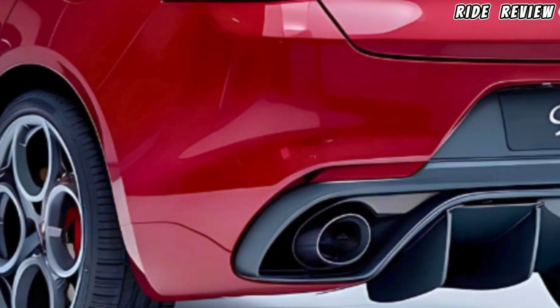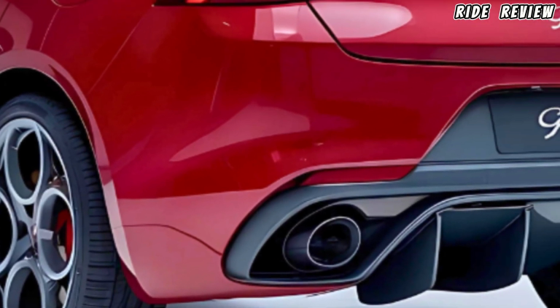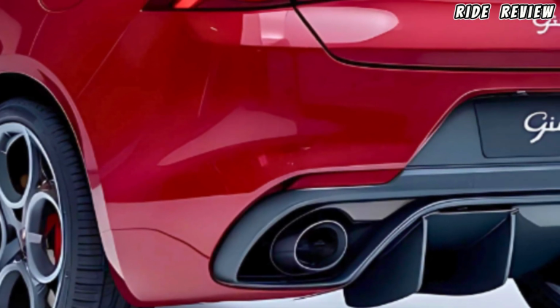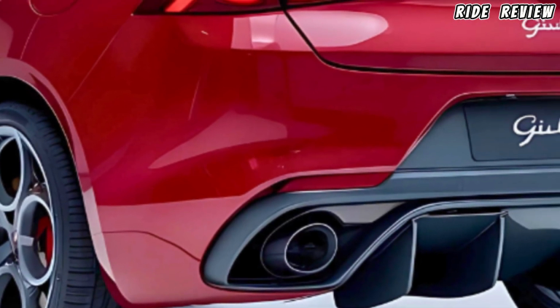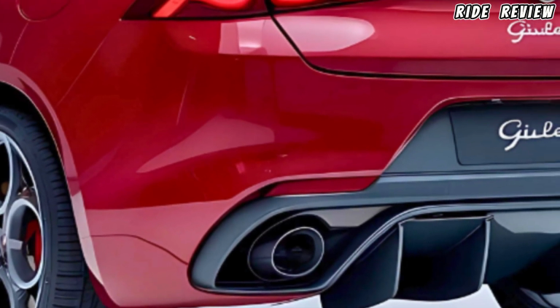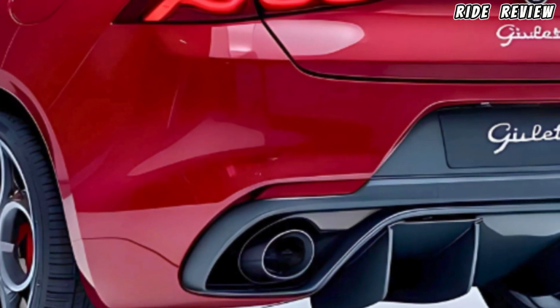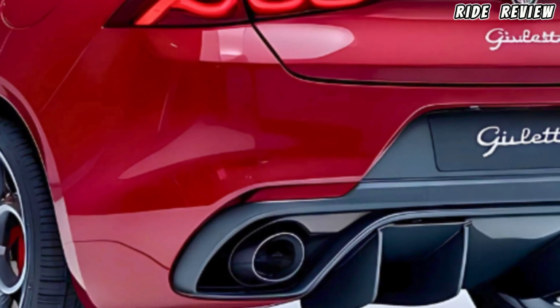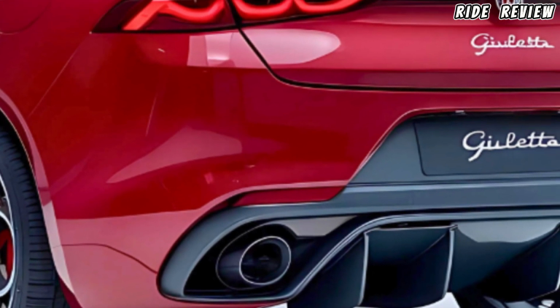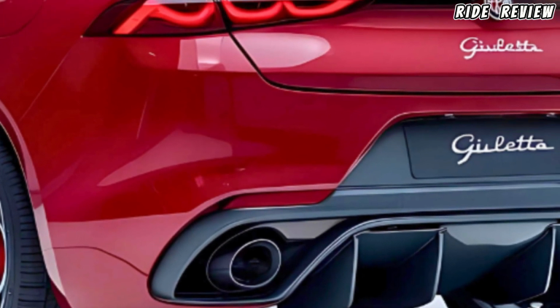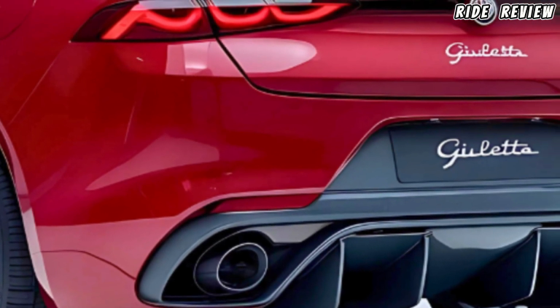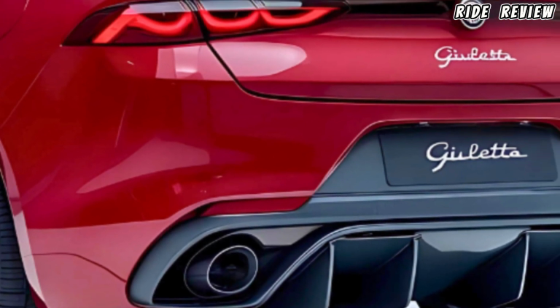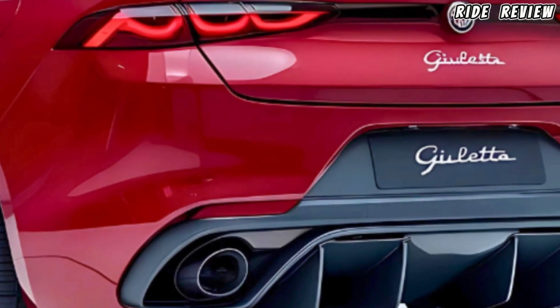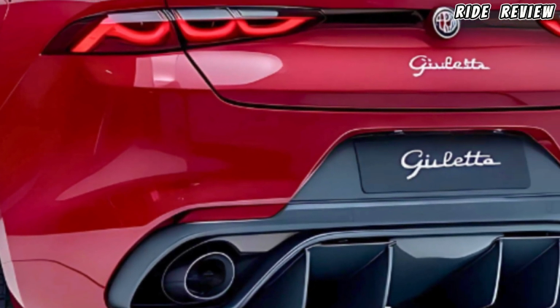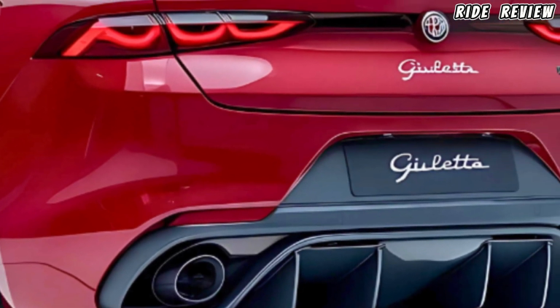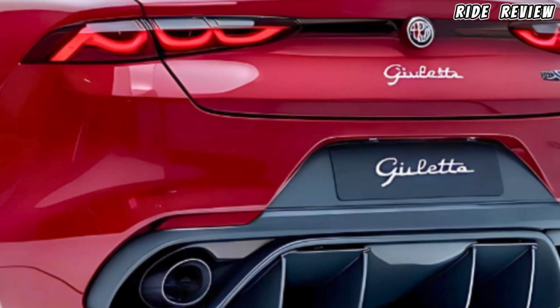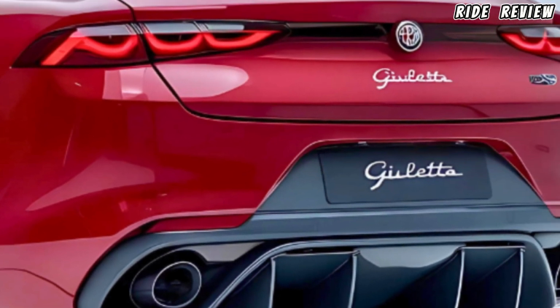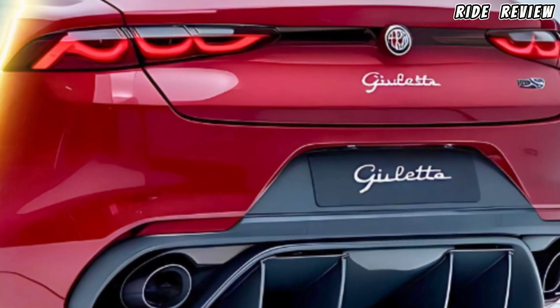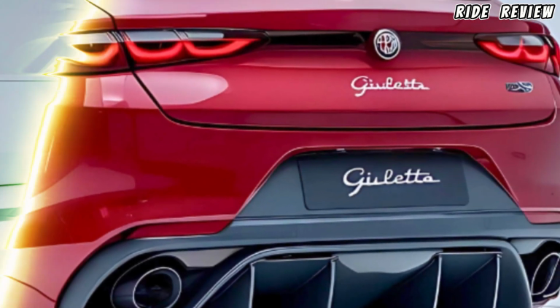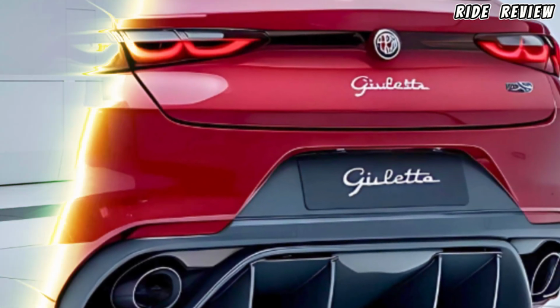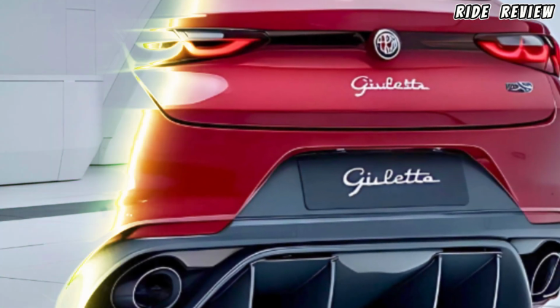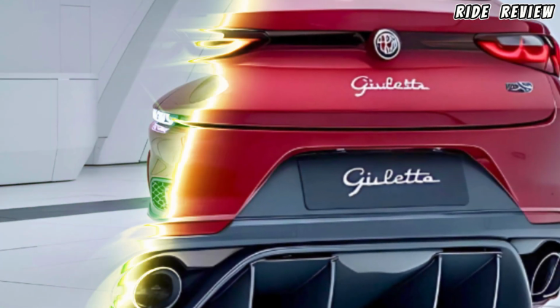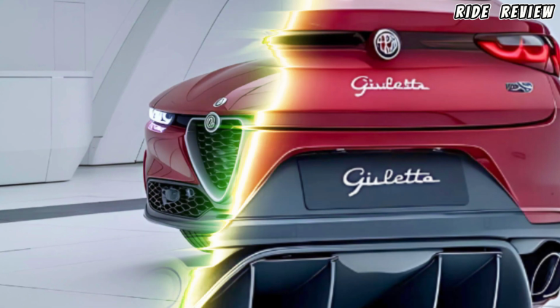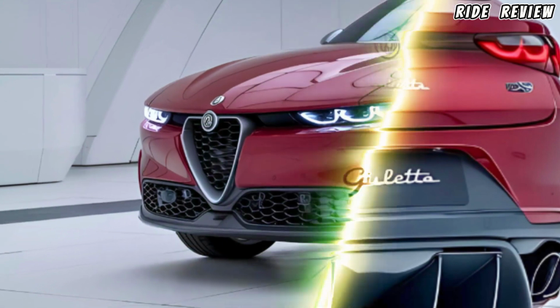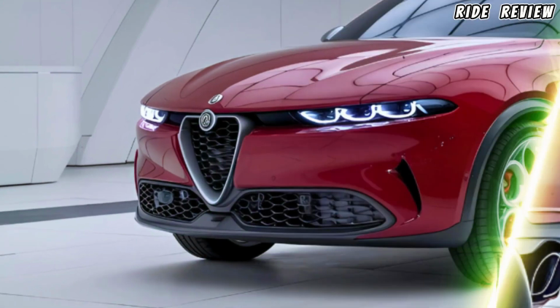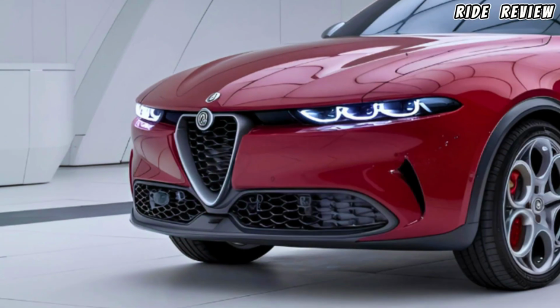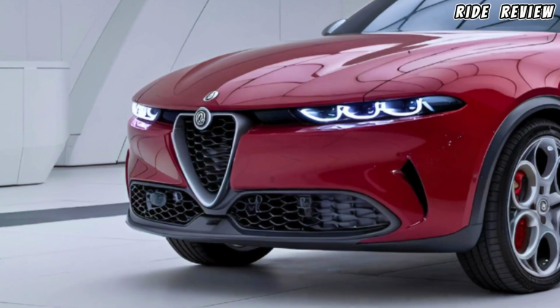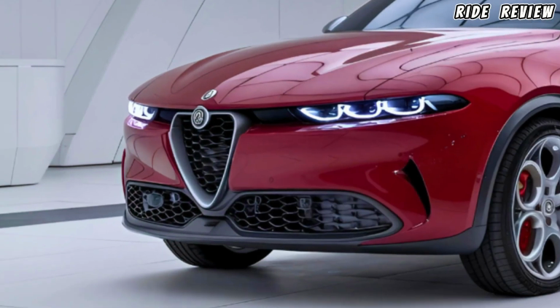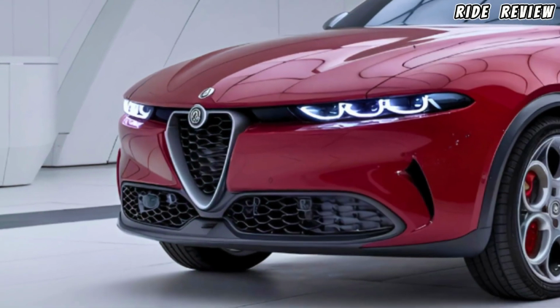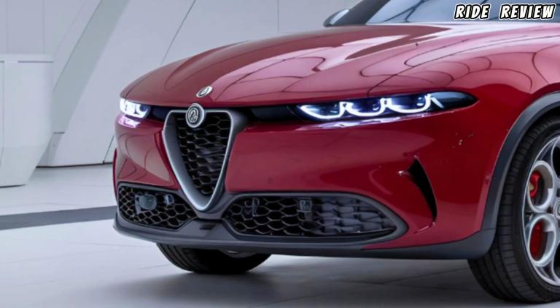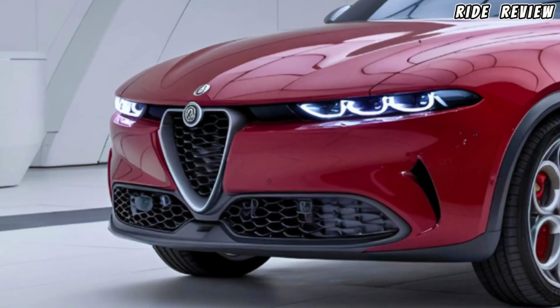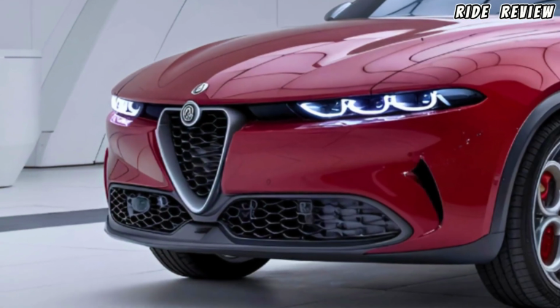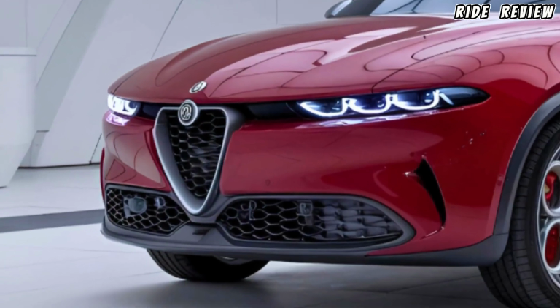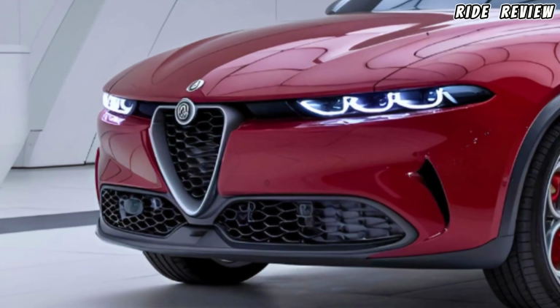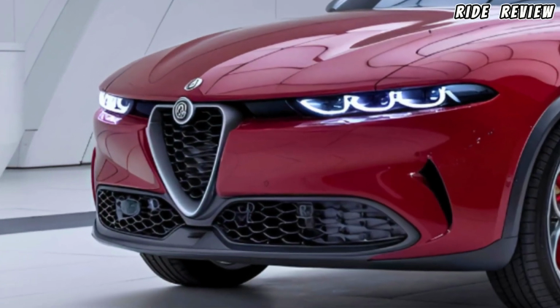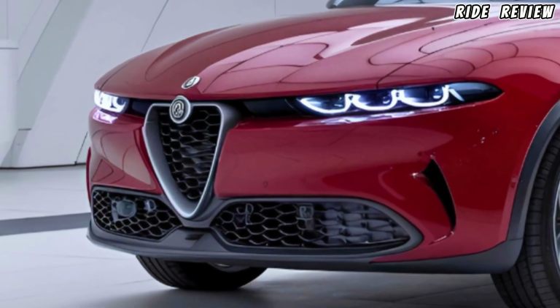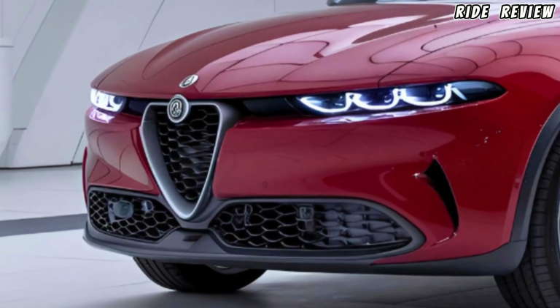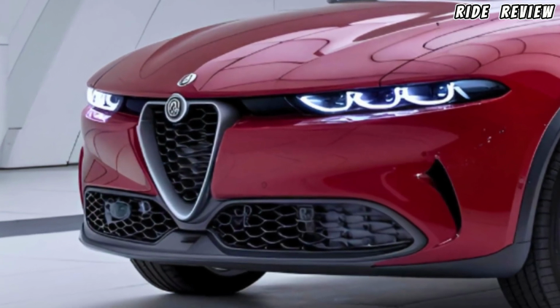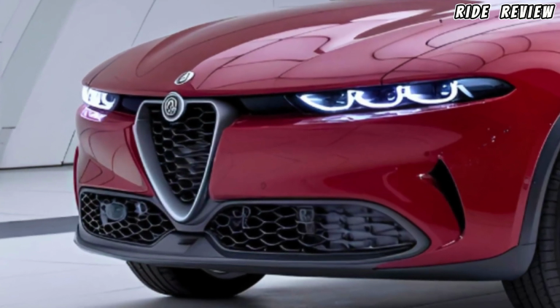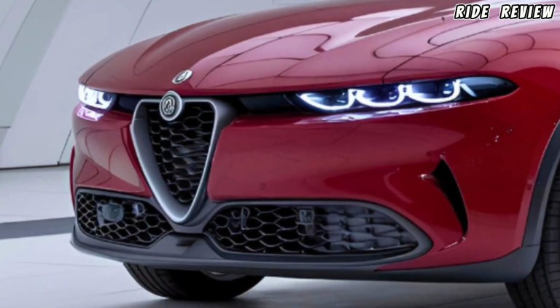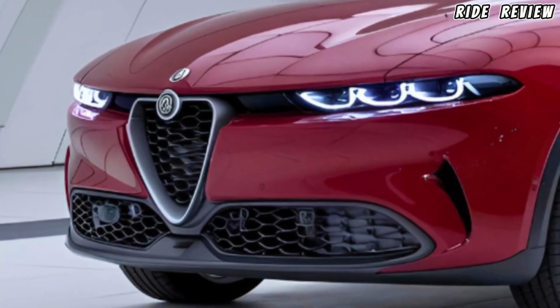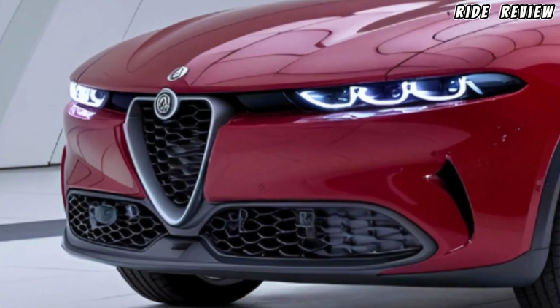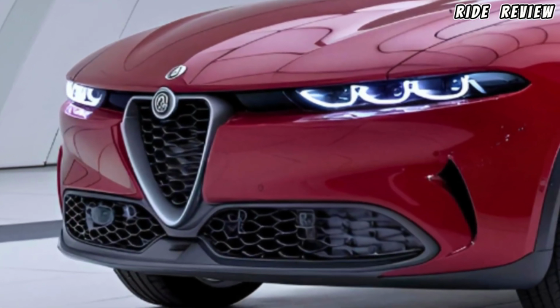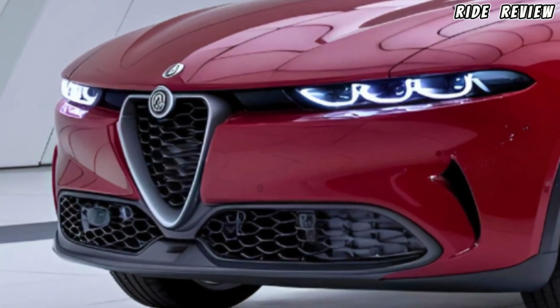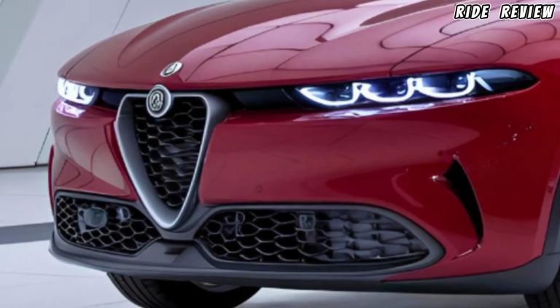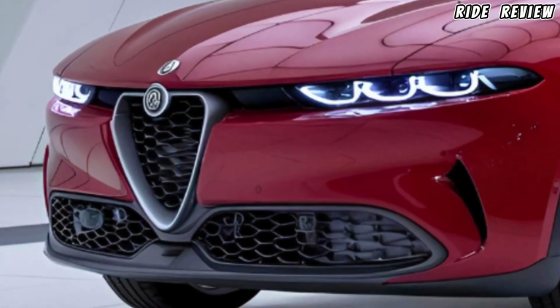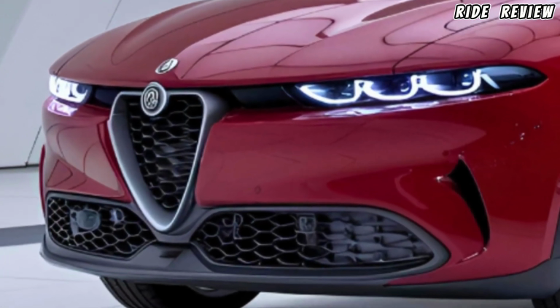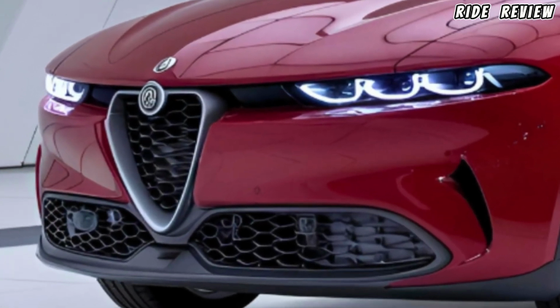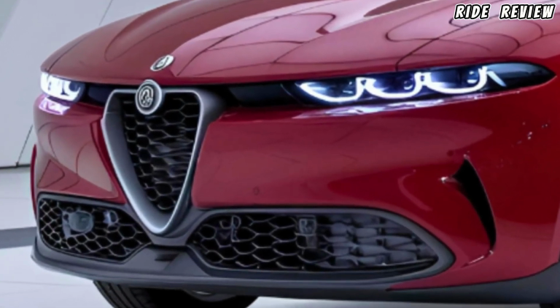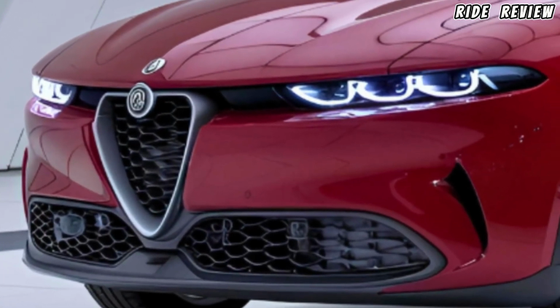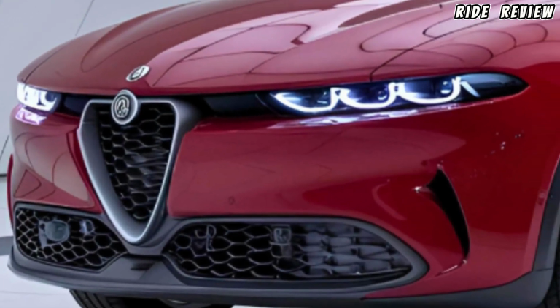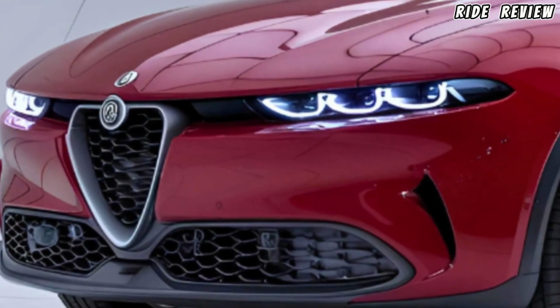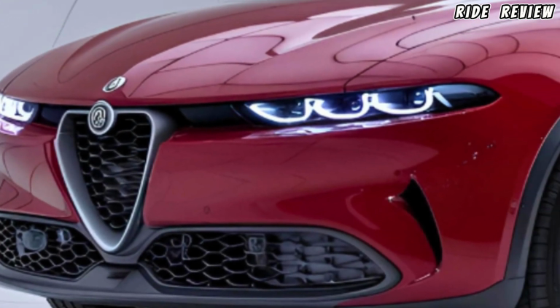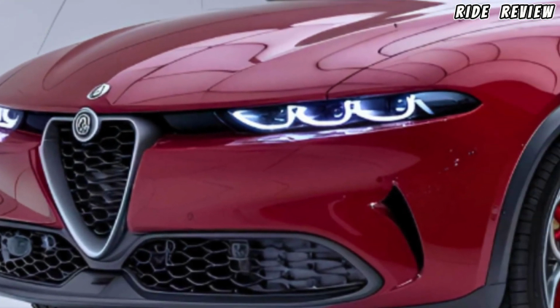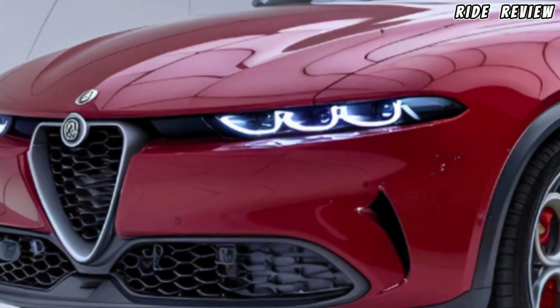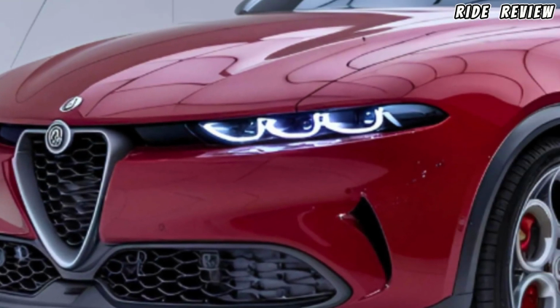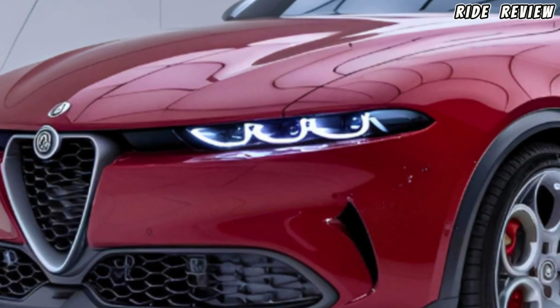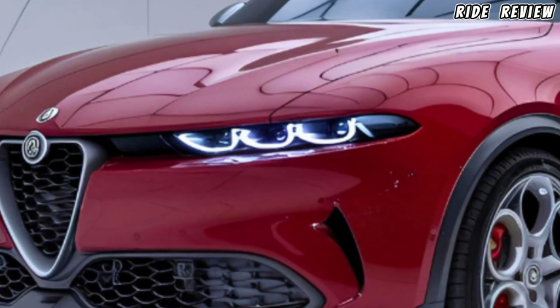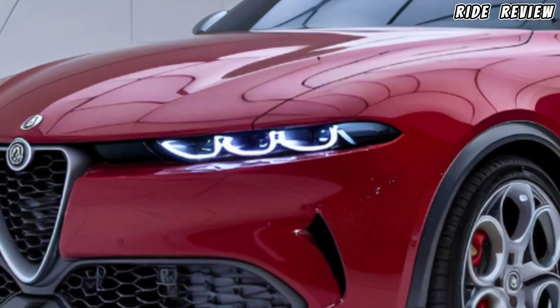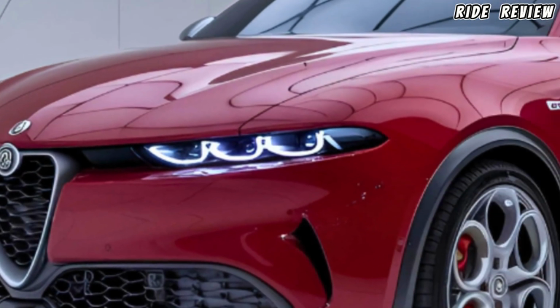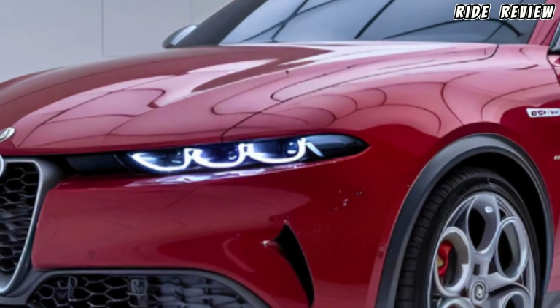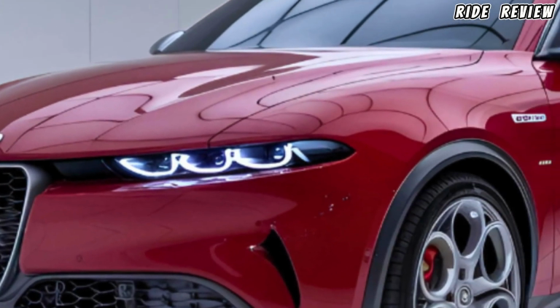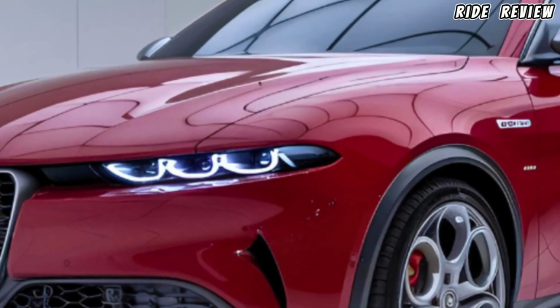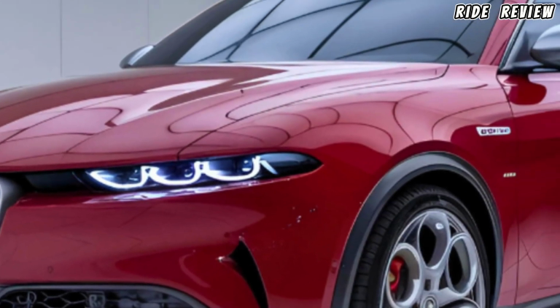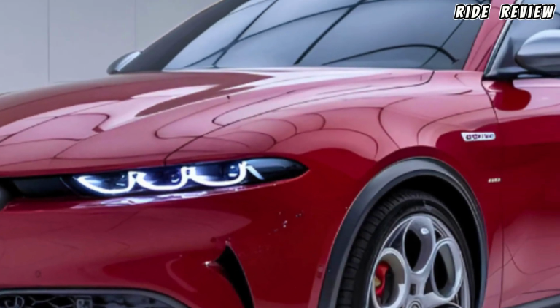With a starting price of around $42,000, the 2025 Alfa Romeo Giulietta offers great value for those seeking performance with luxury. It's more than just a hatchback — it's a statement on the road.